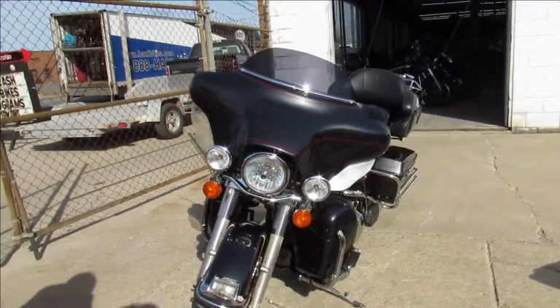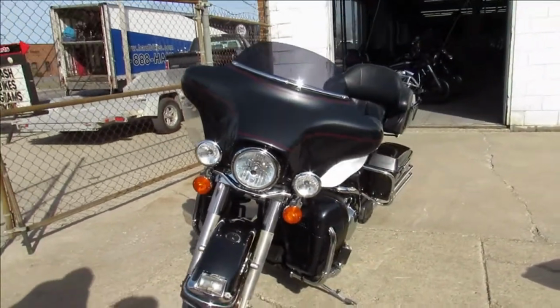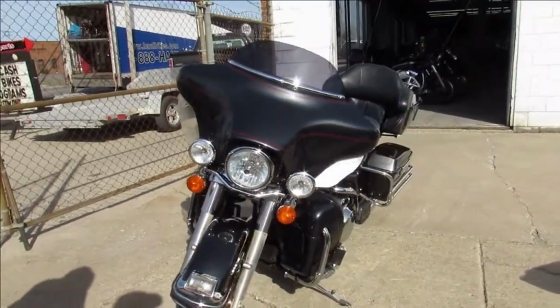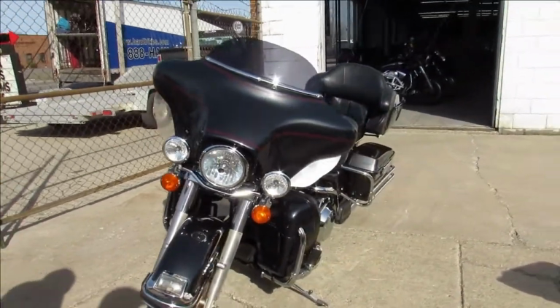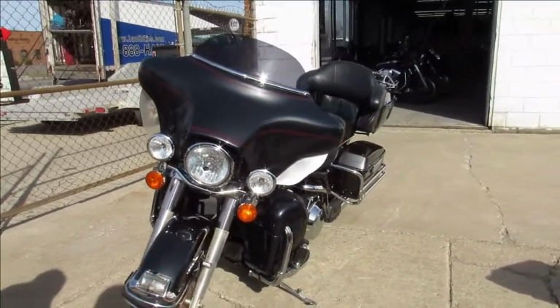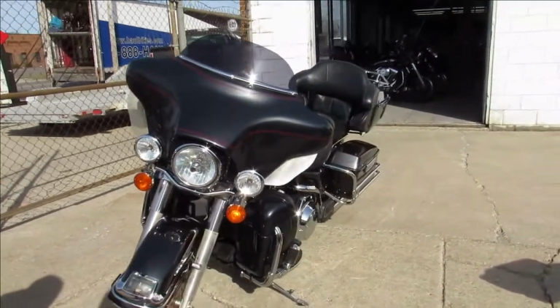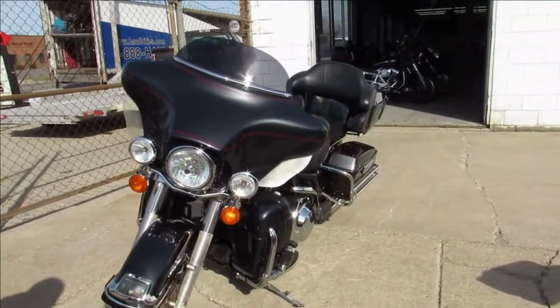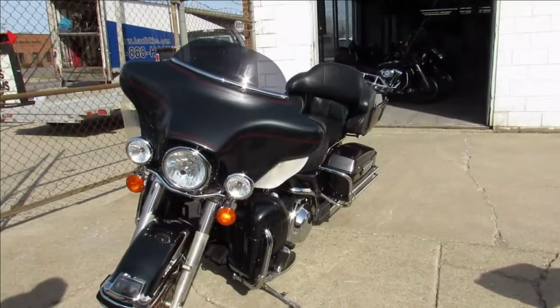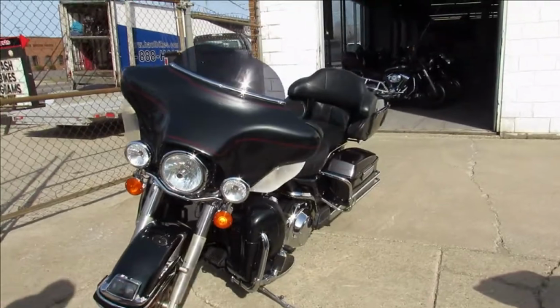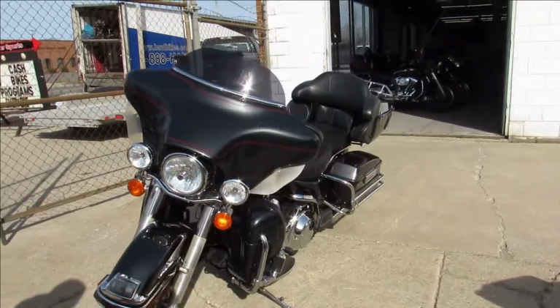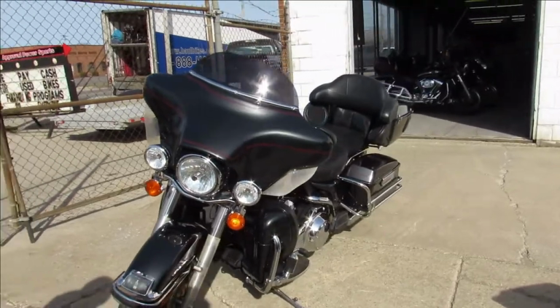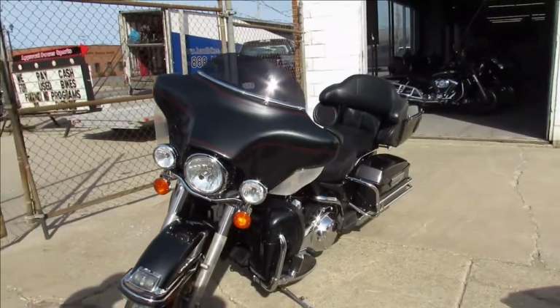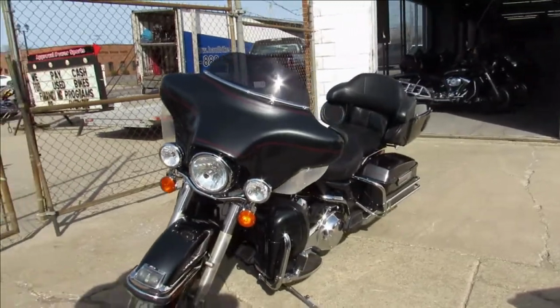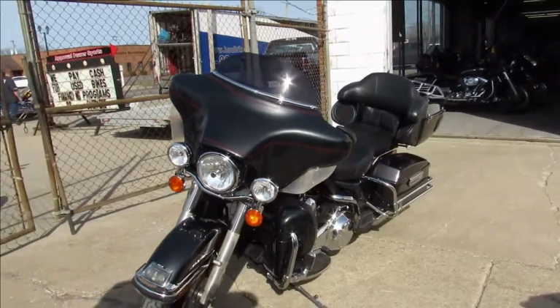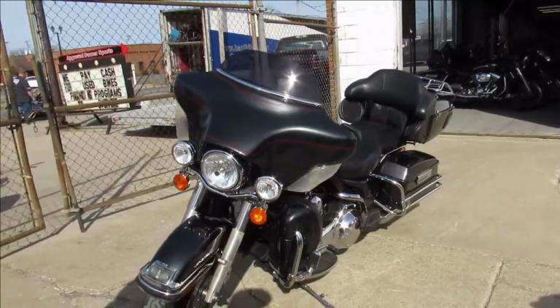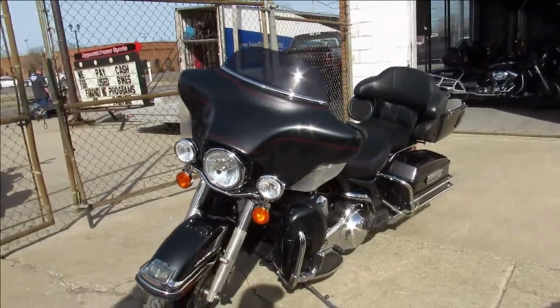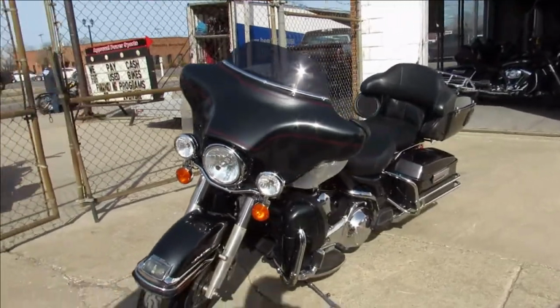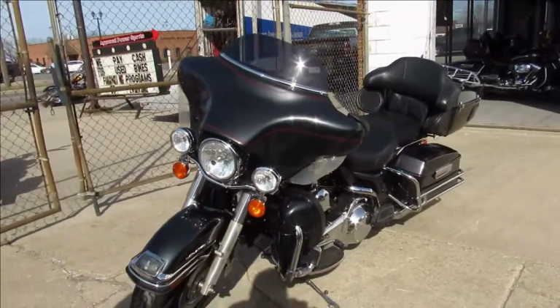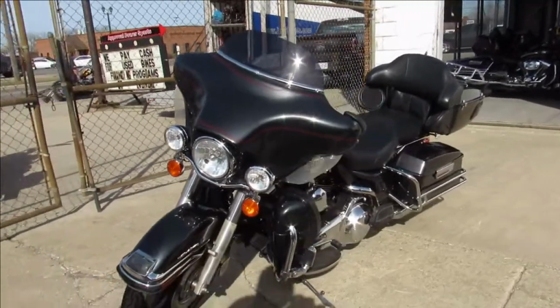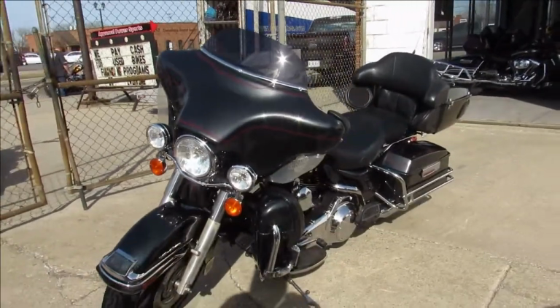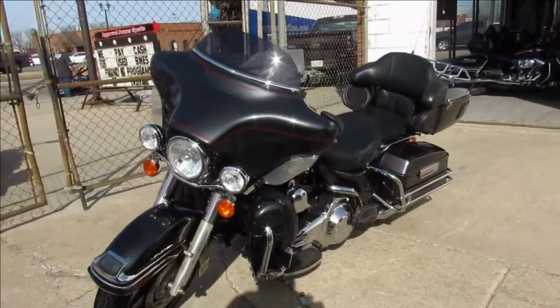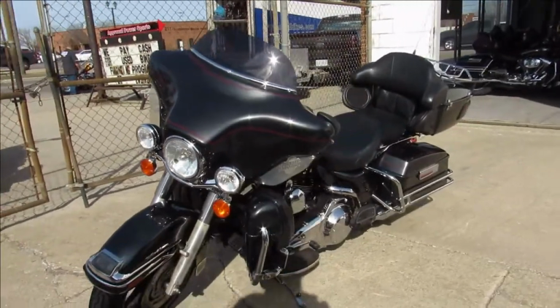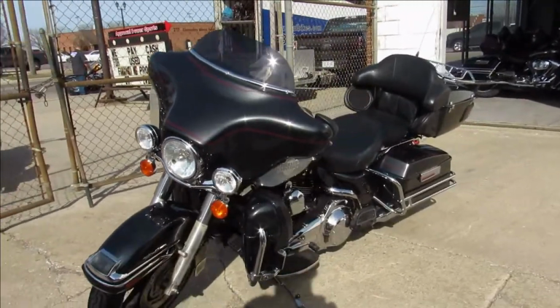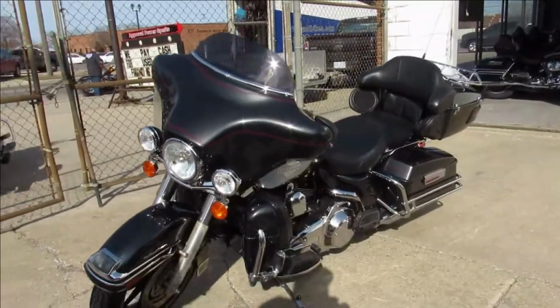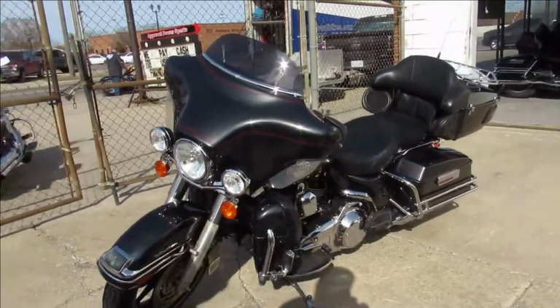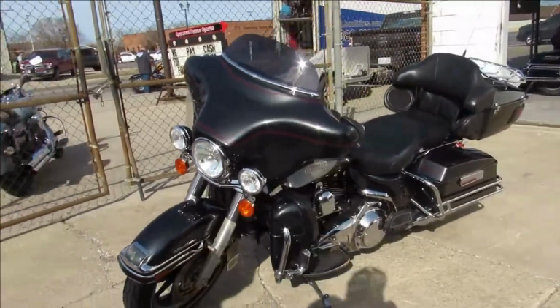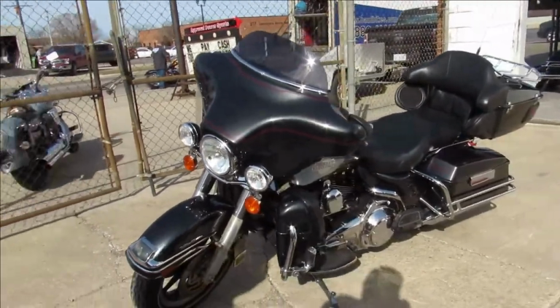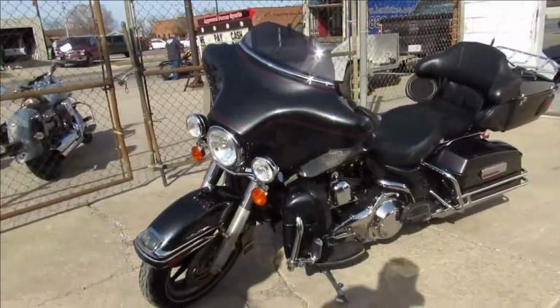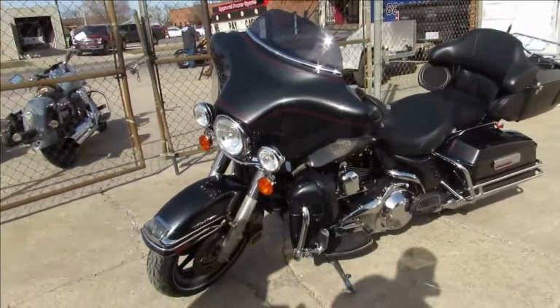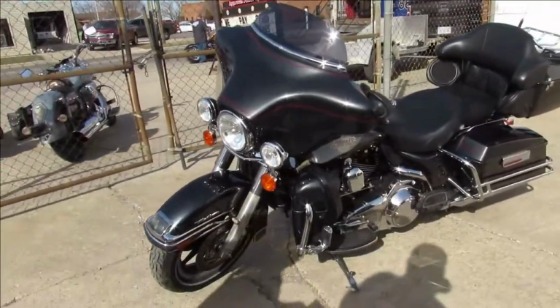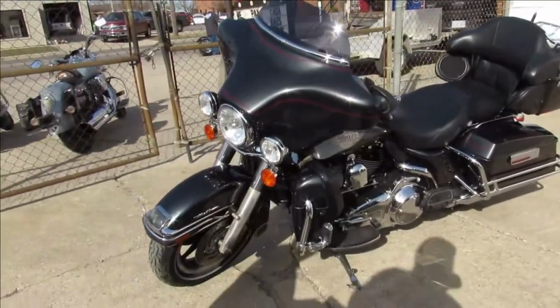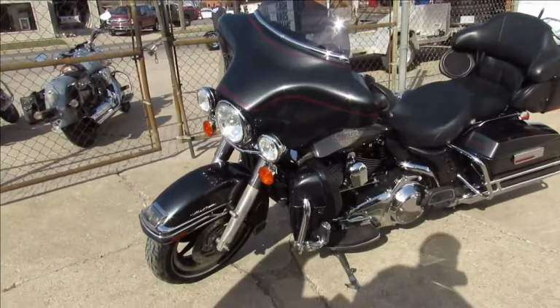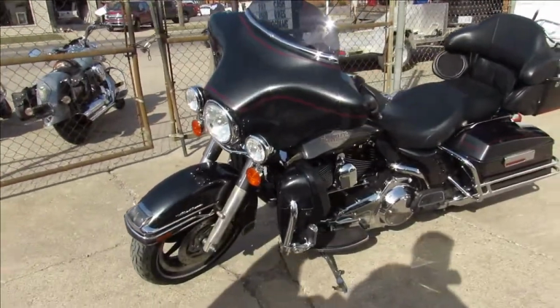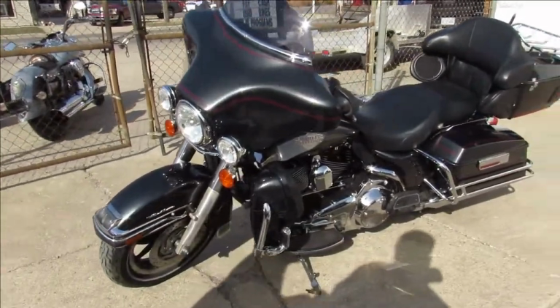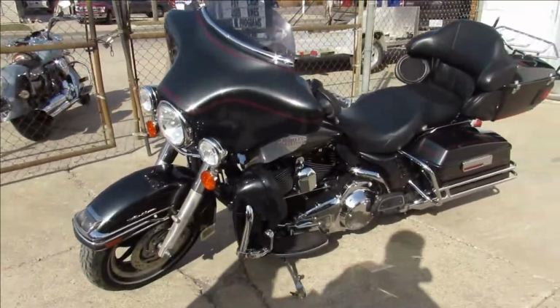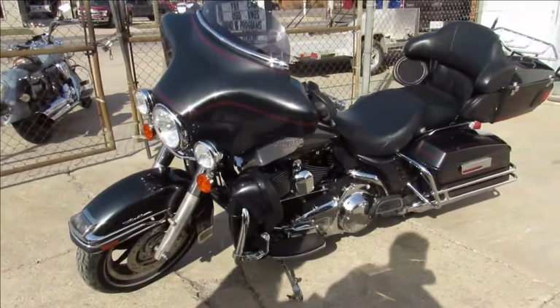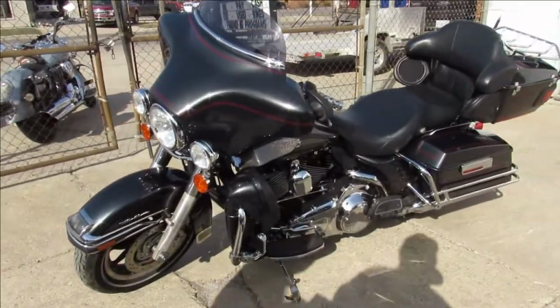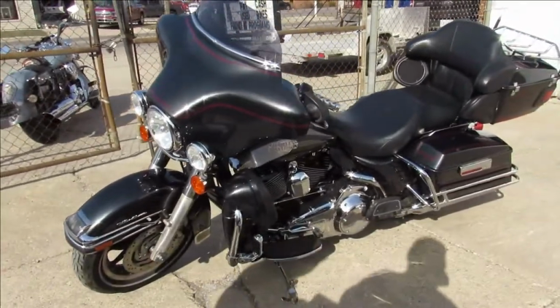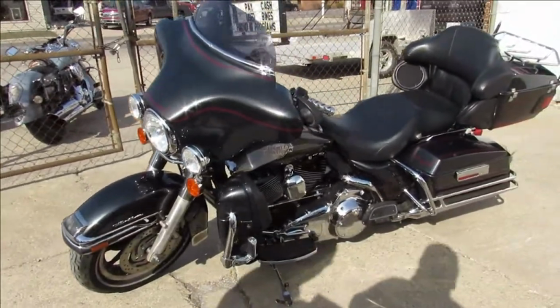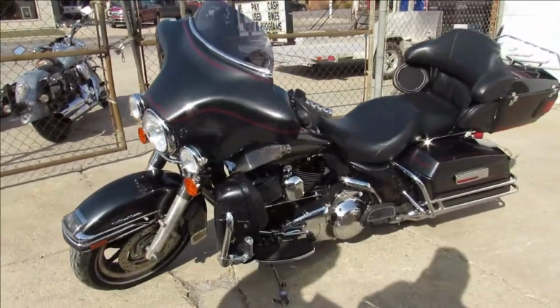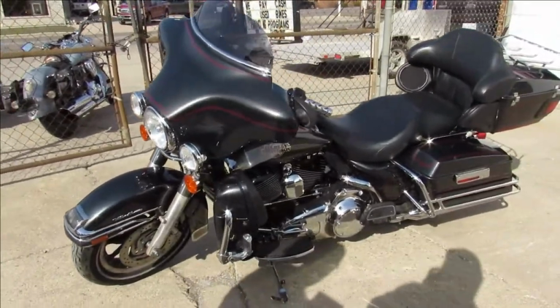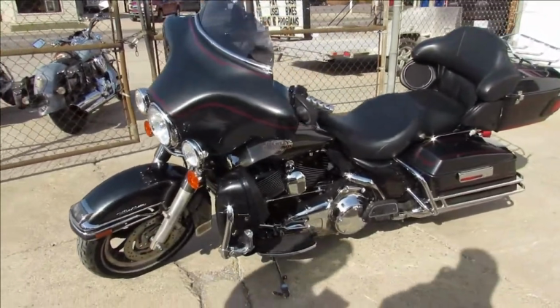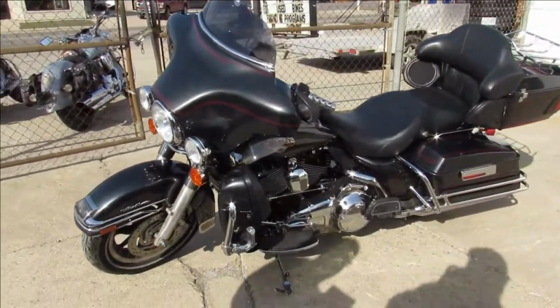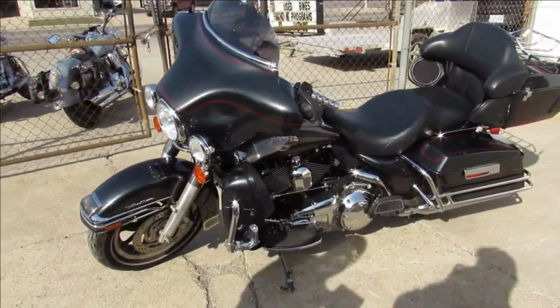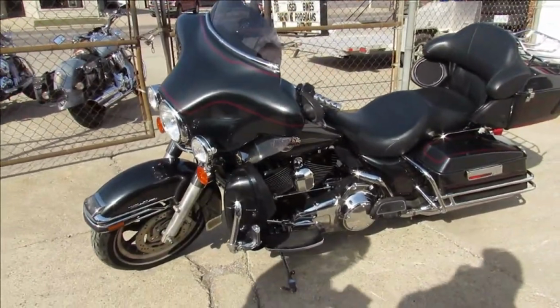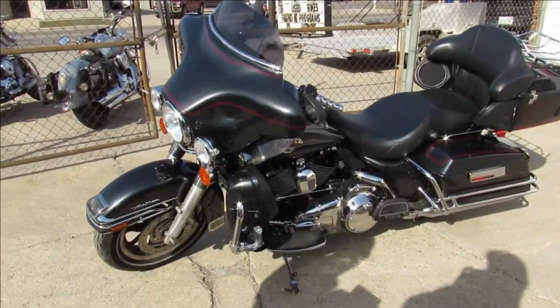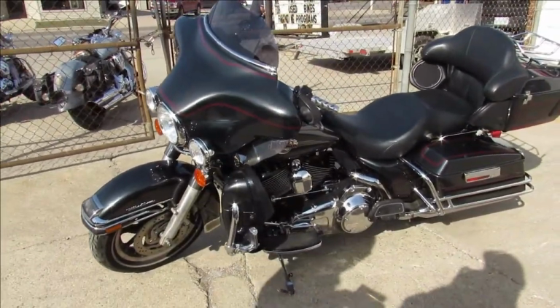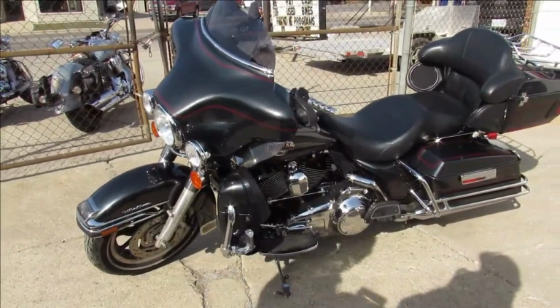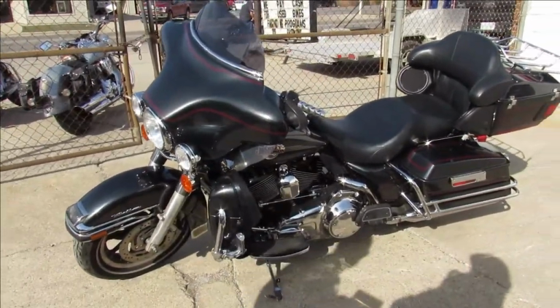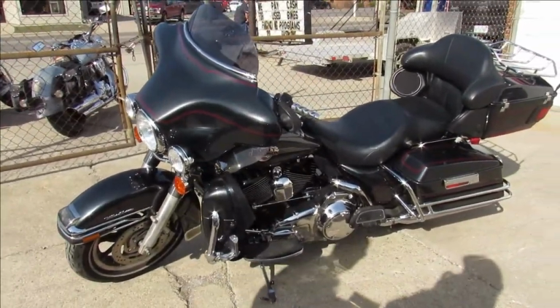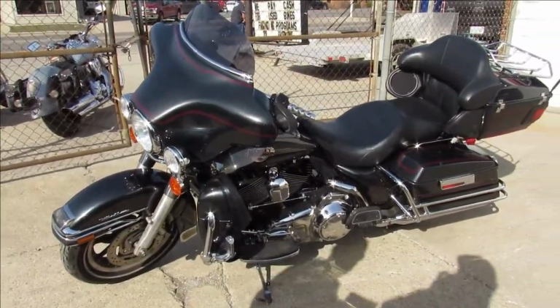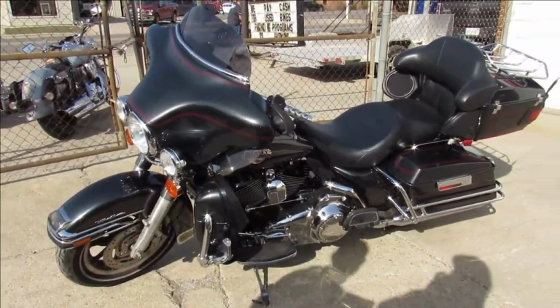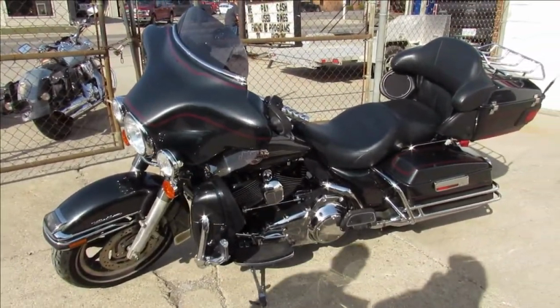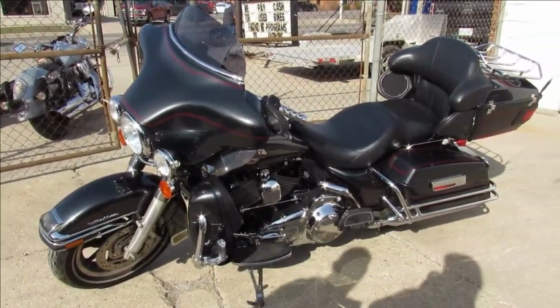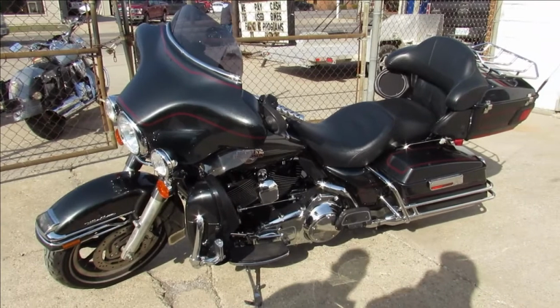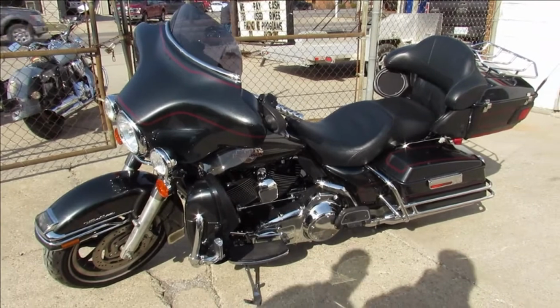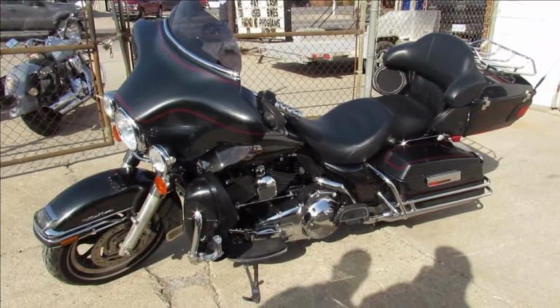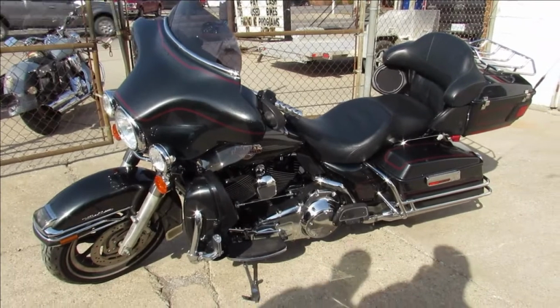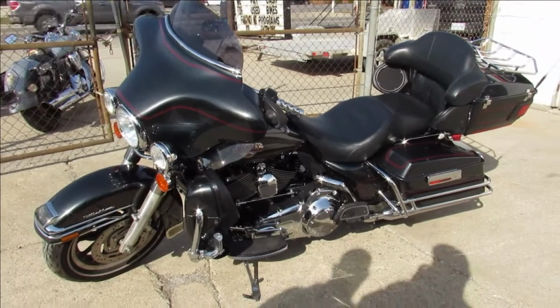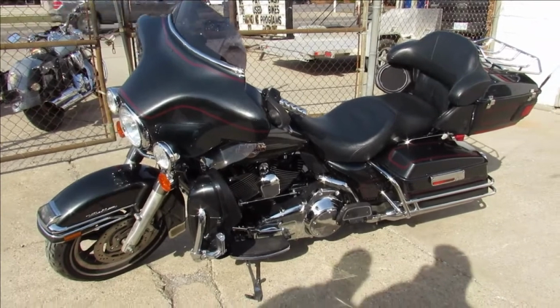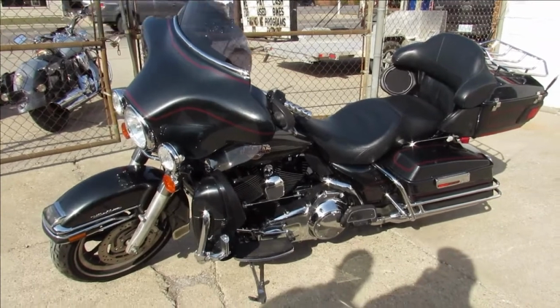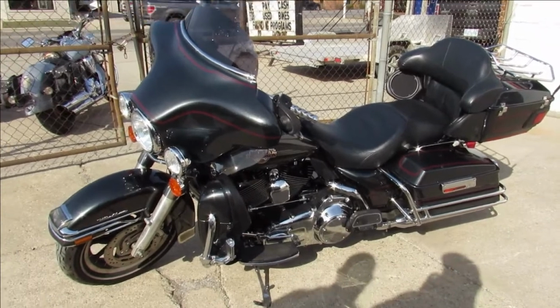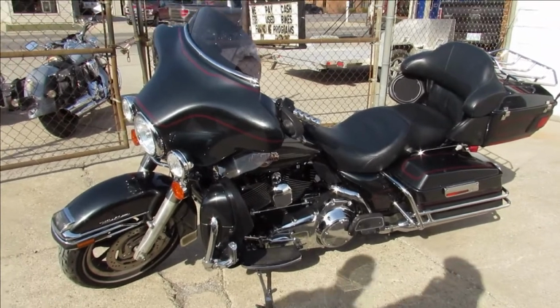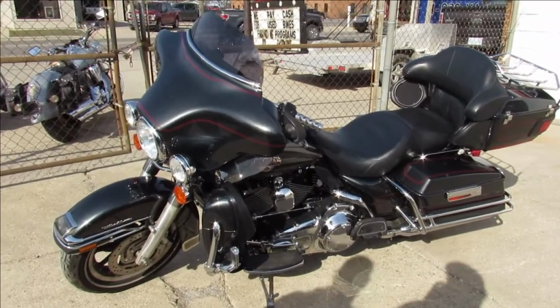Chrome looks great on it. Just been serviced at the dealership — all the fluids have been changed, been inspected. This thing is ready to ride. It's a great bike for the money, guys.